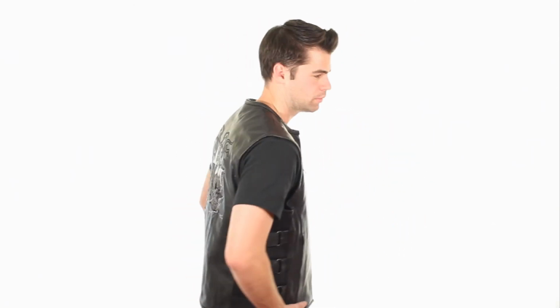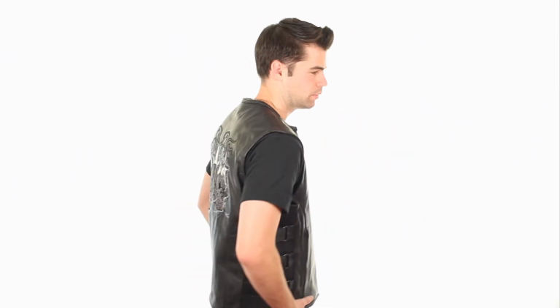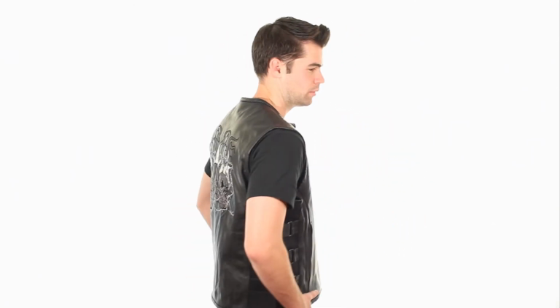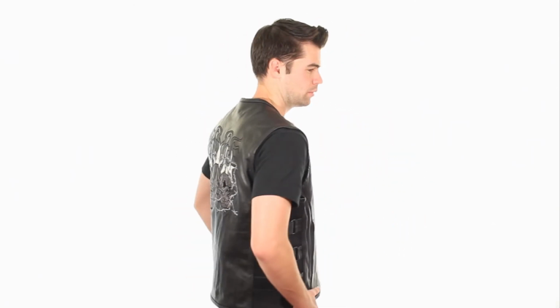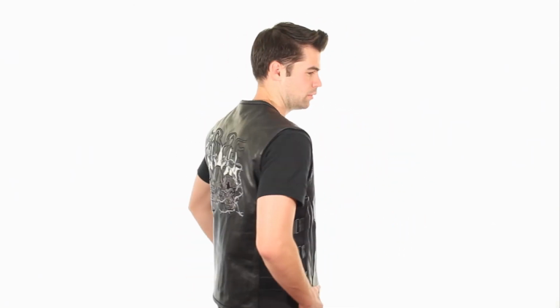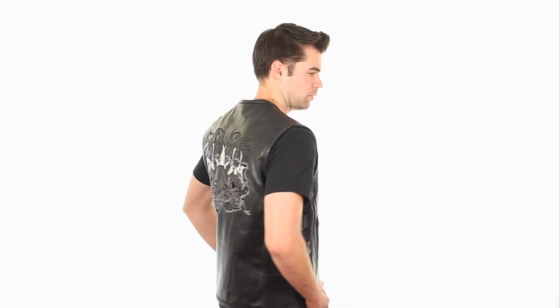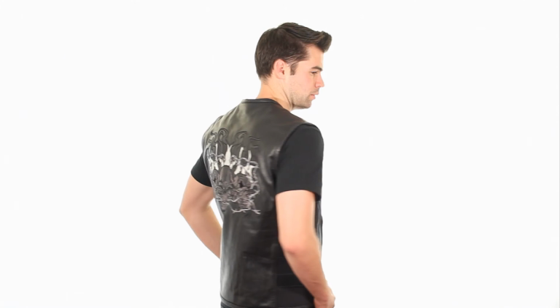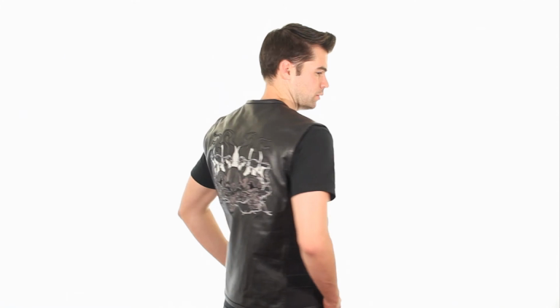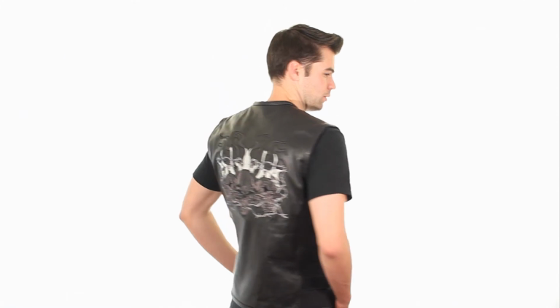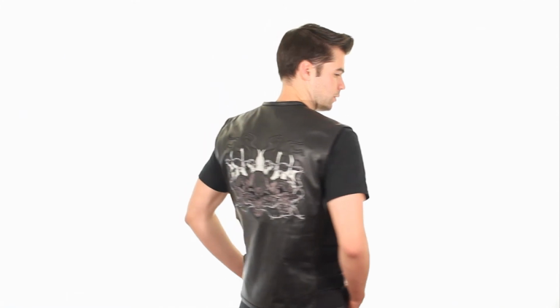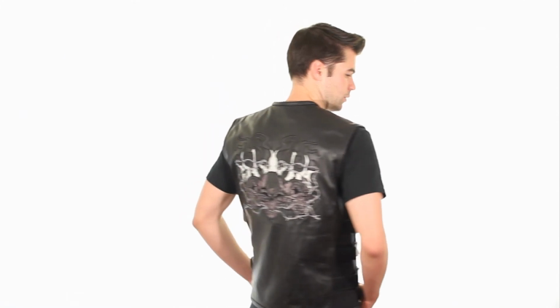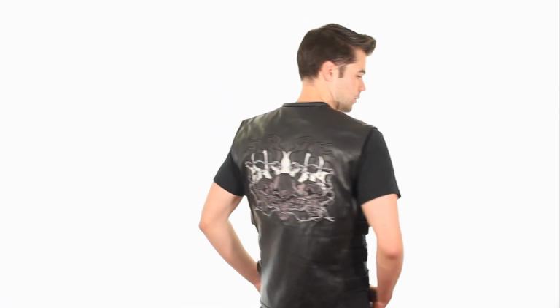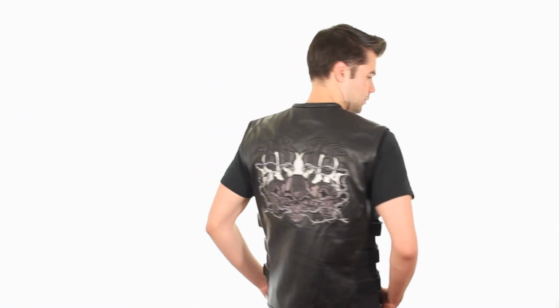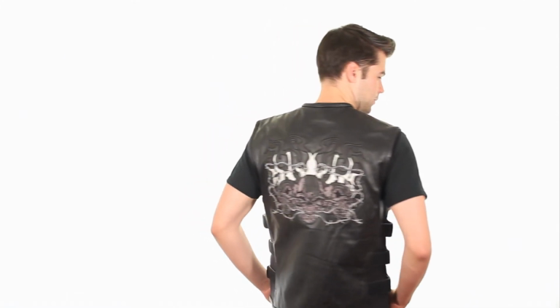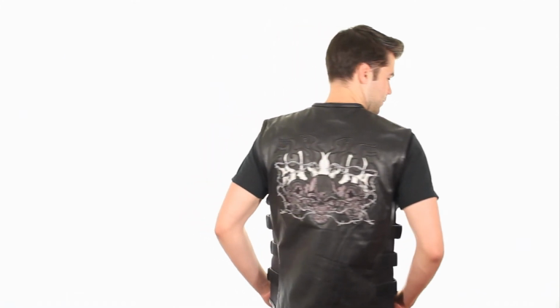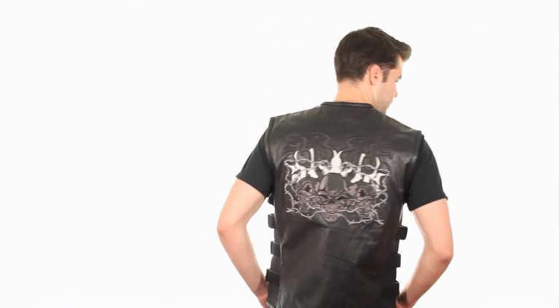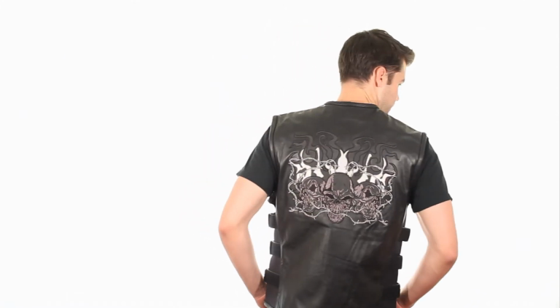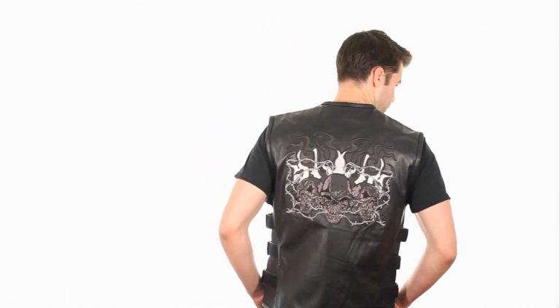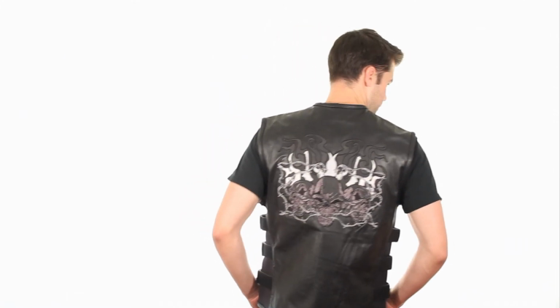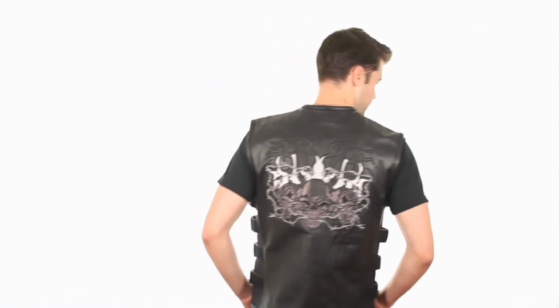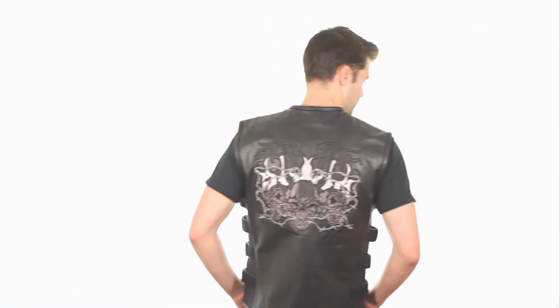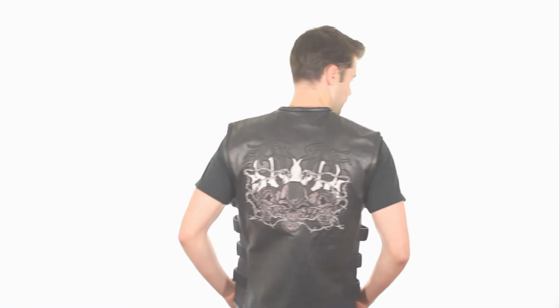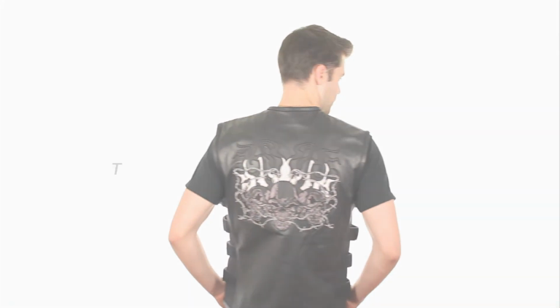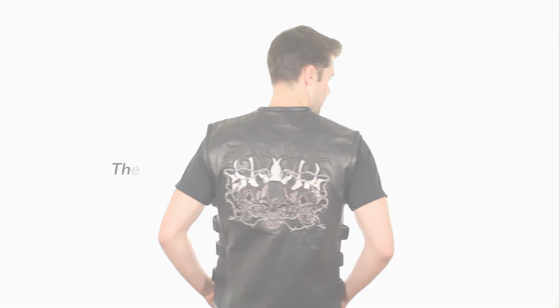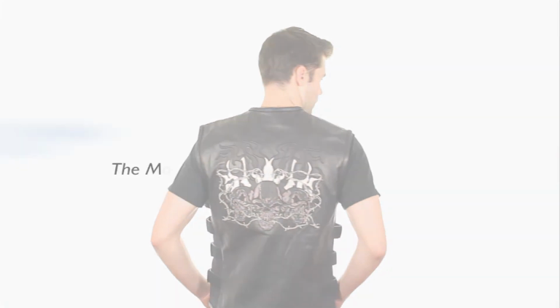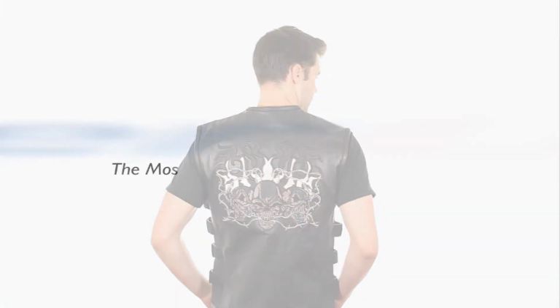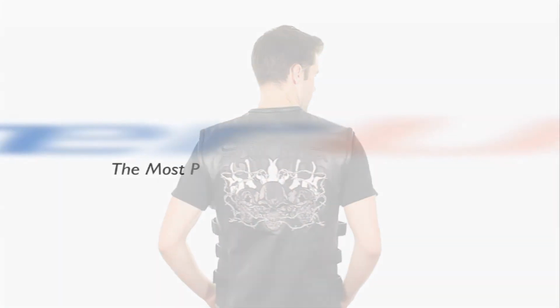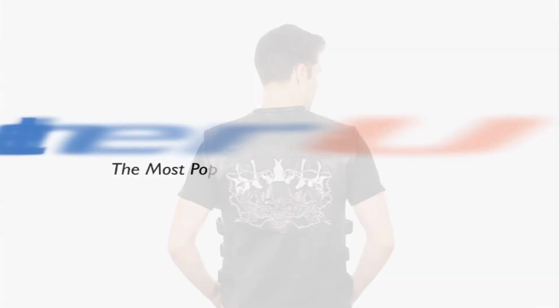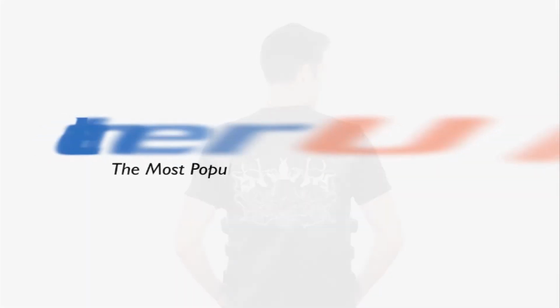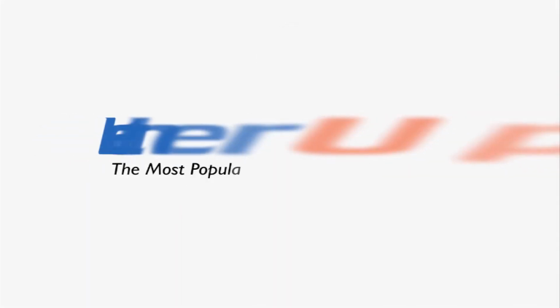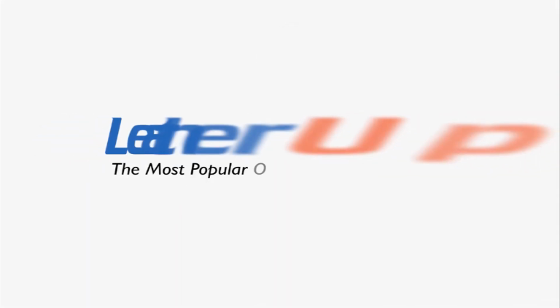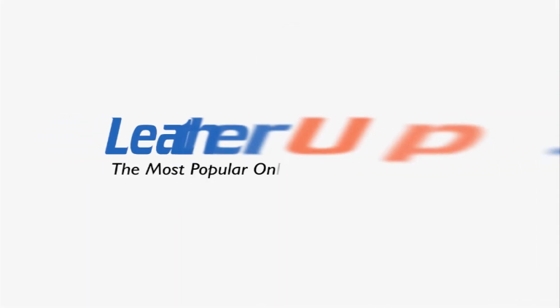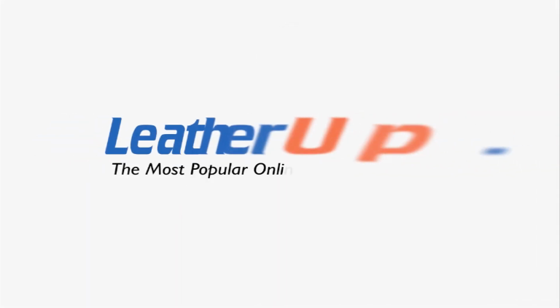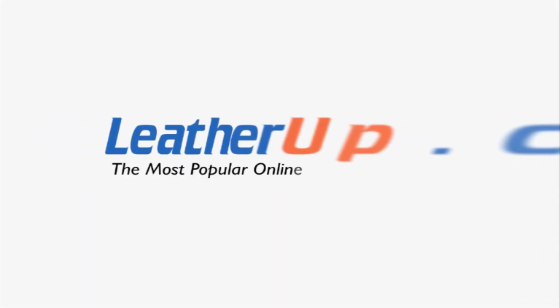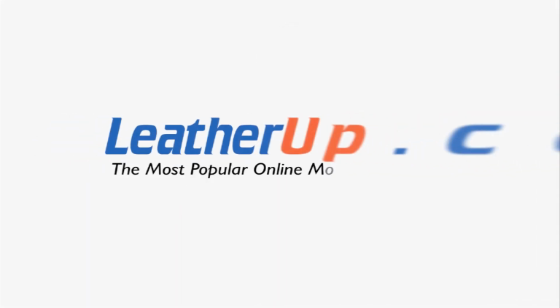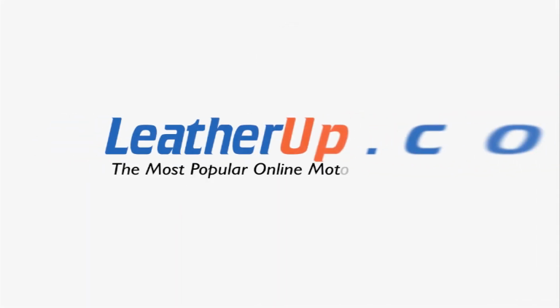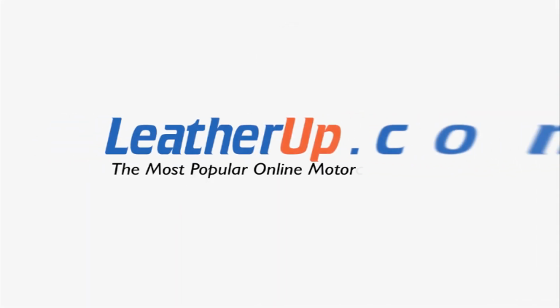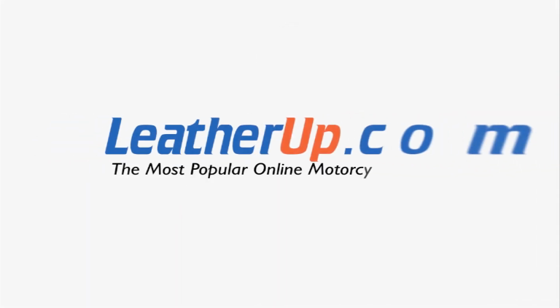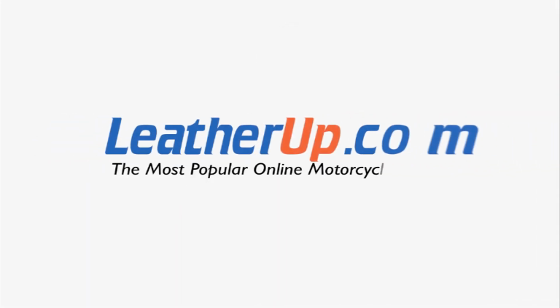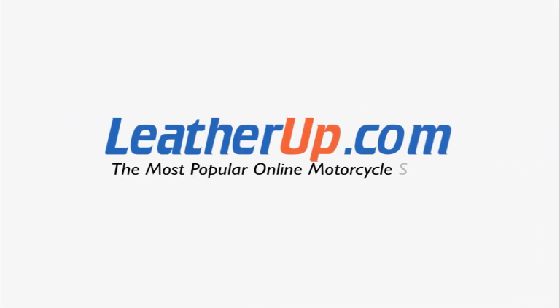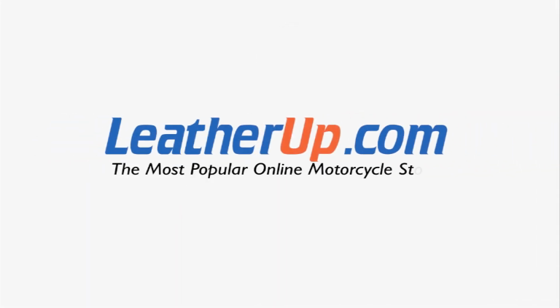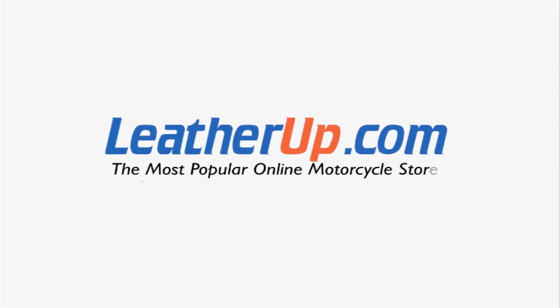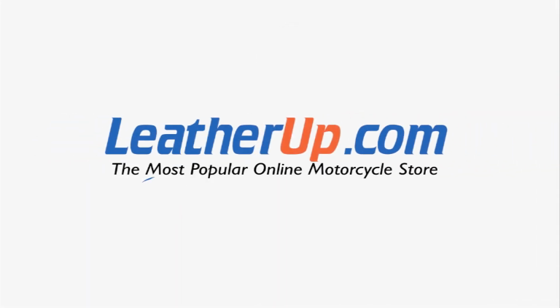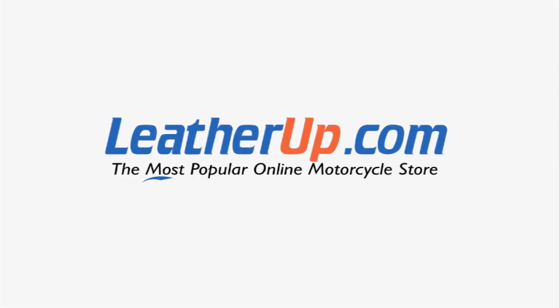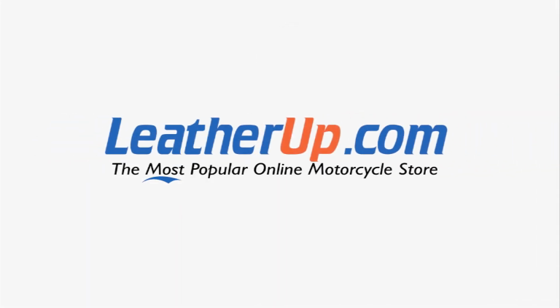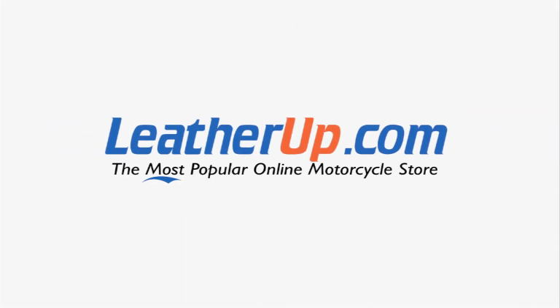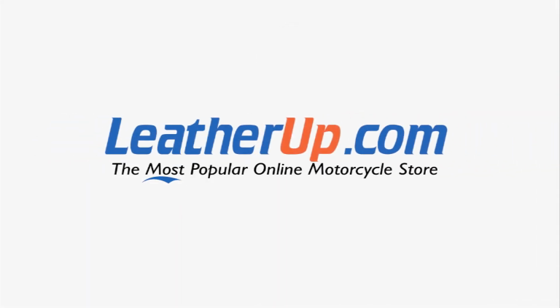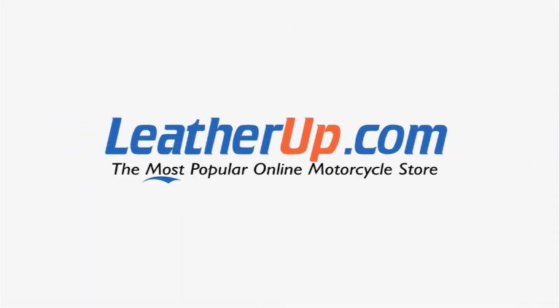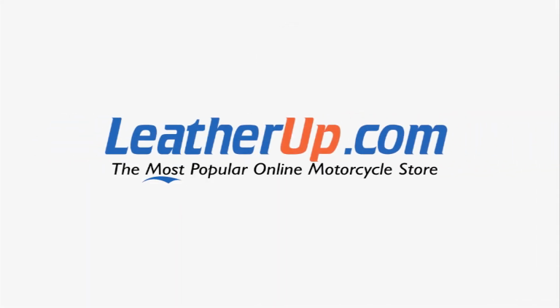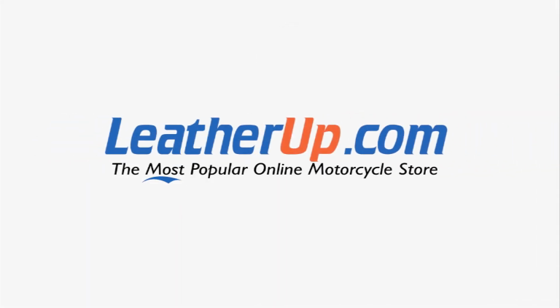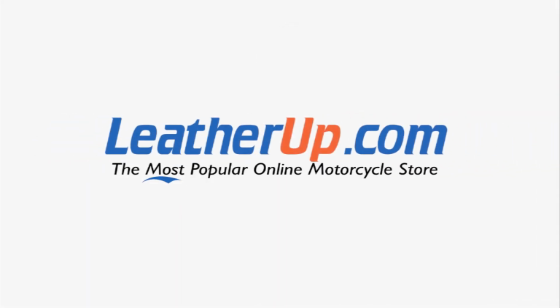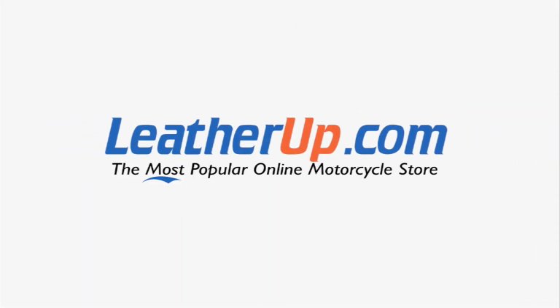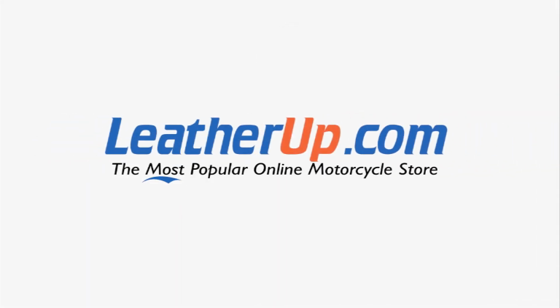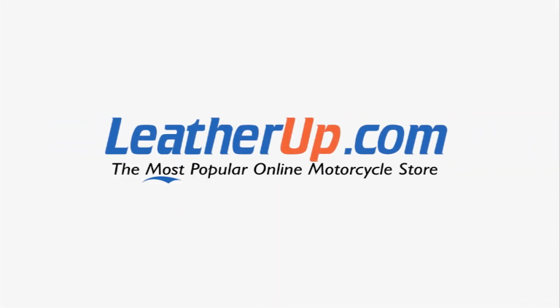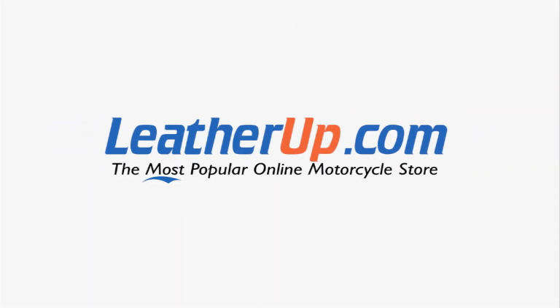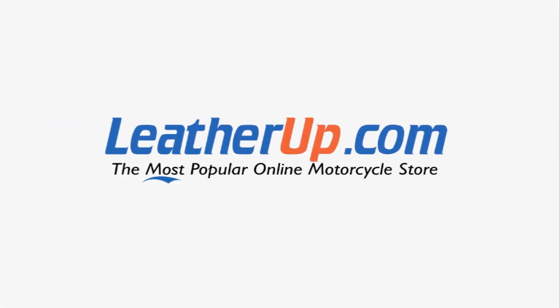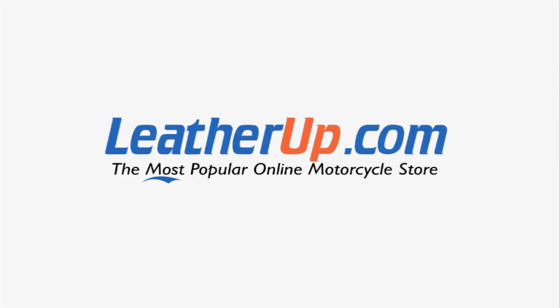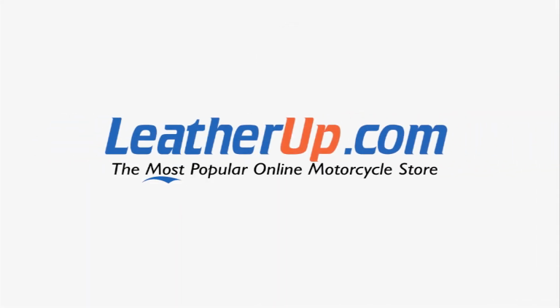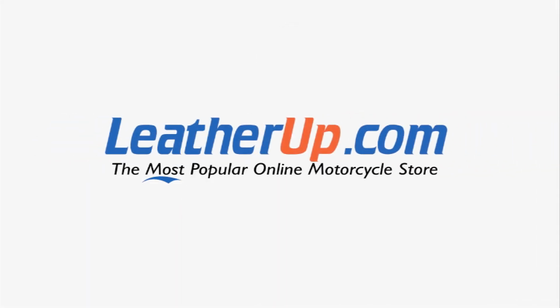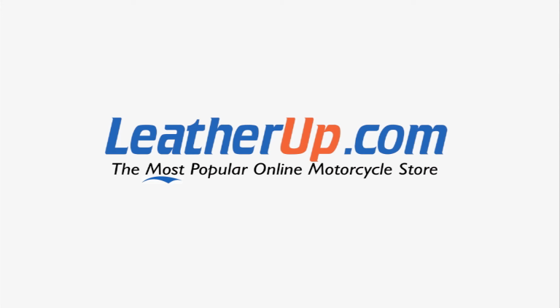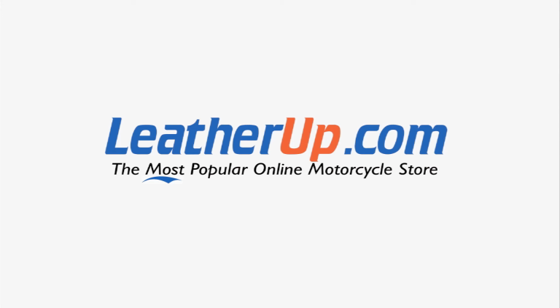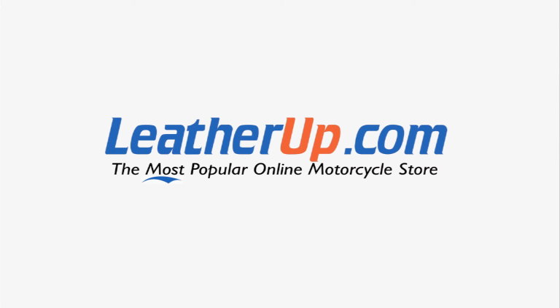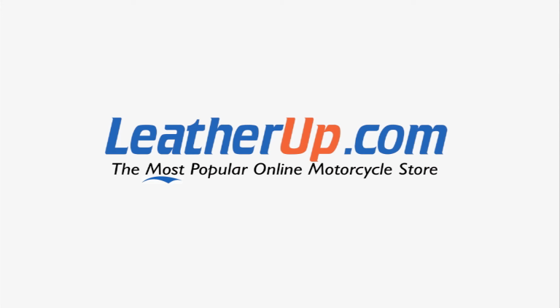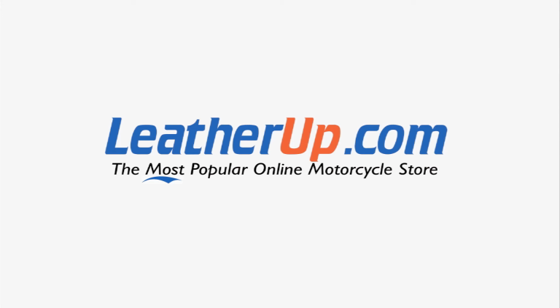This vest can only be found at the most popular online motorcycle store, leatherup.com.